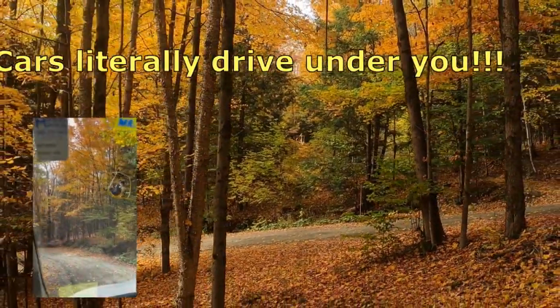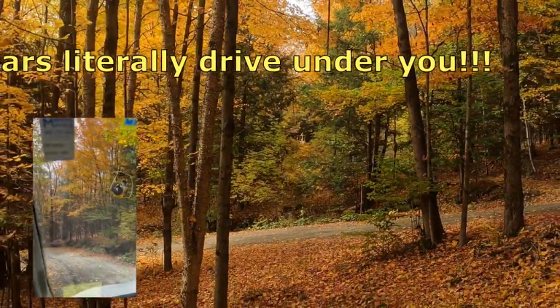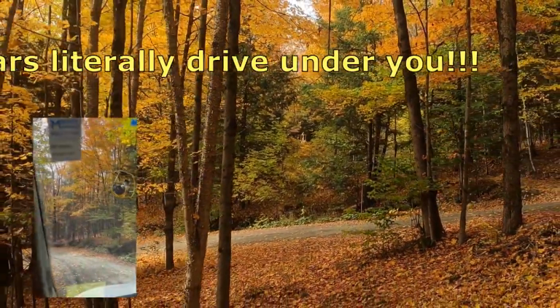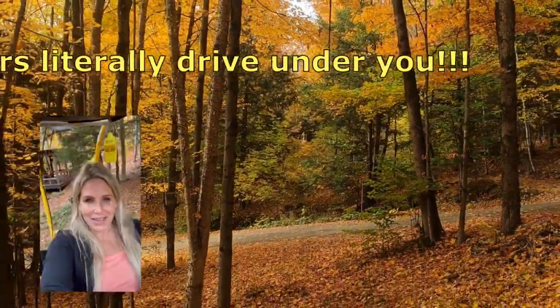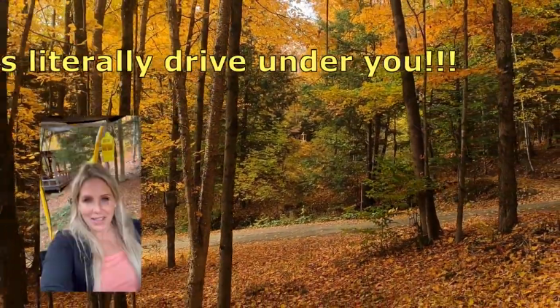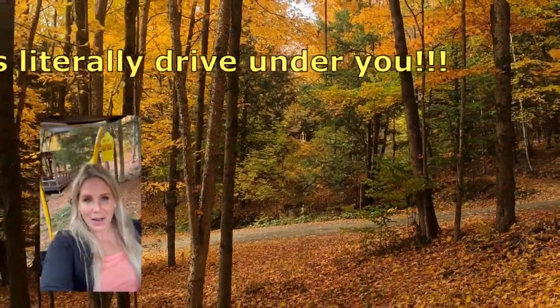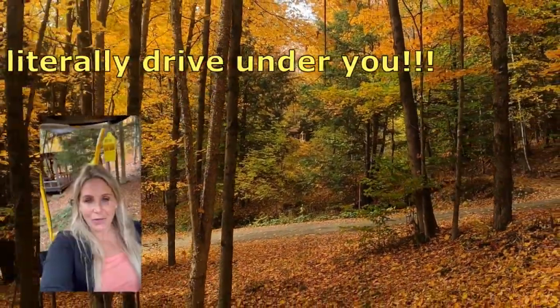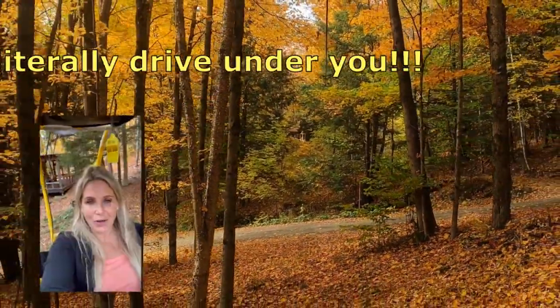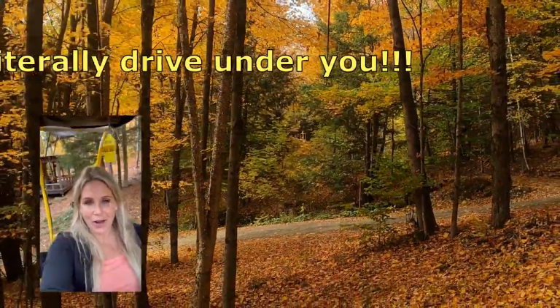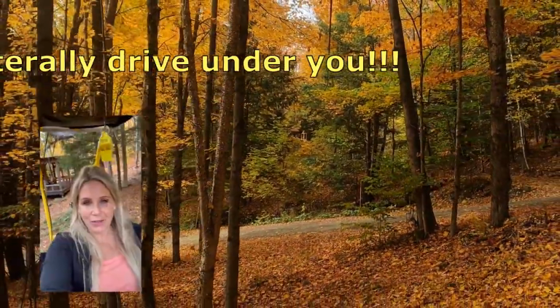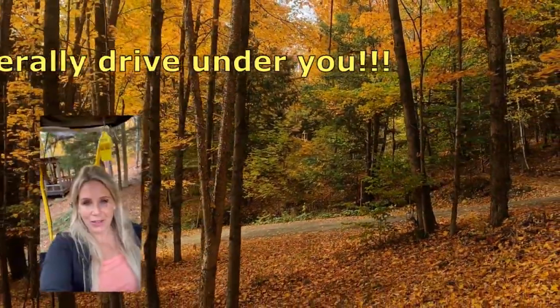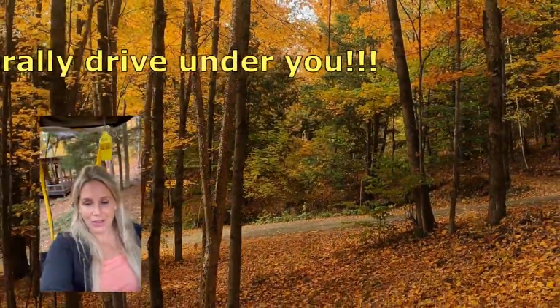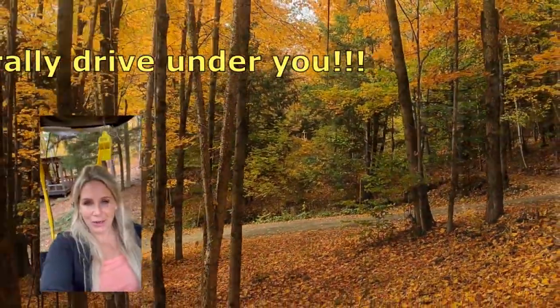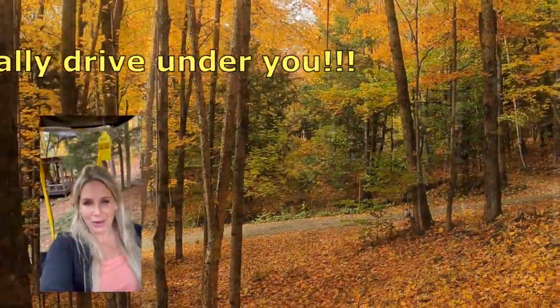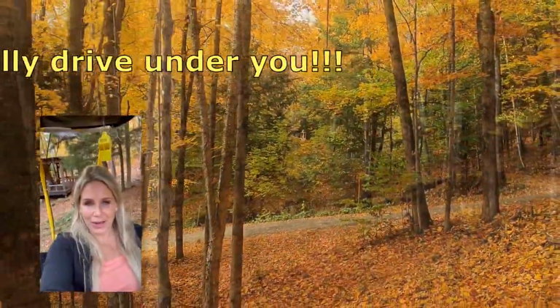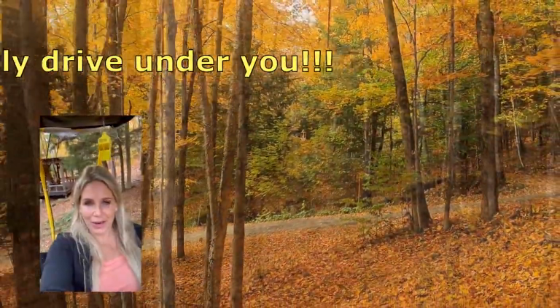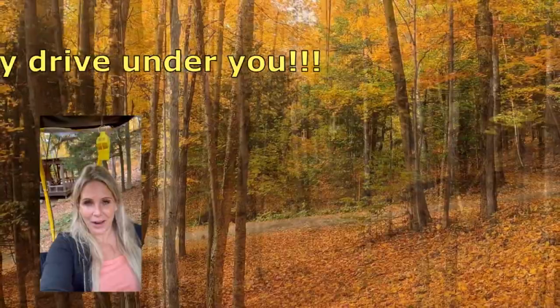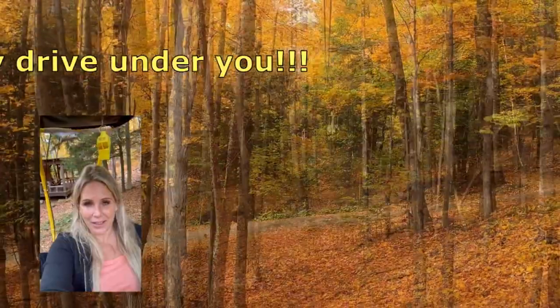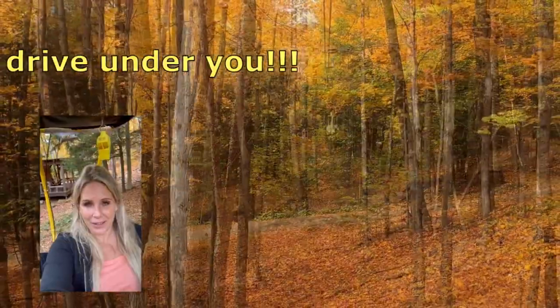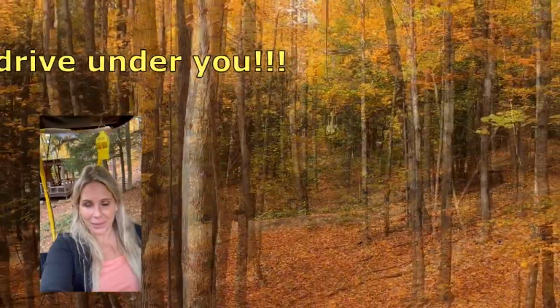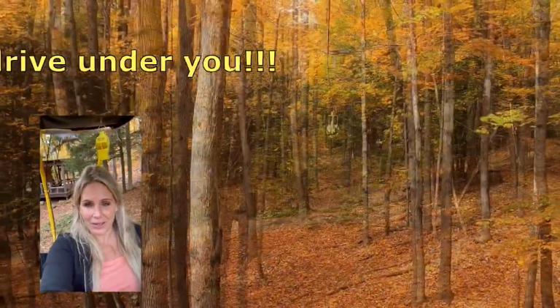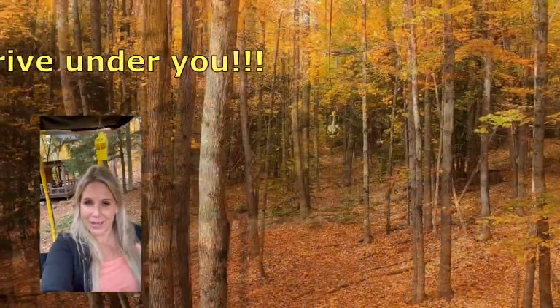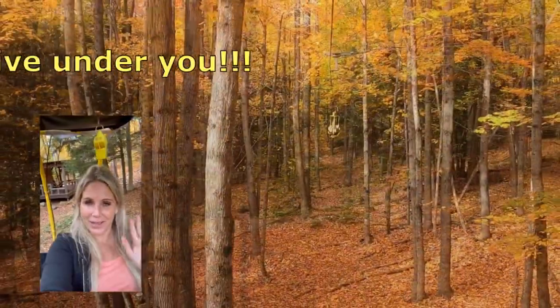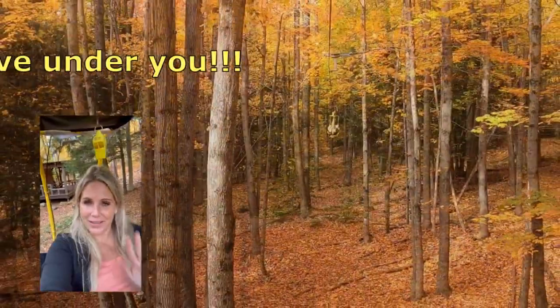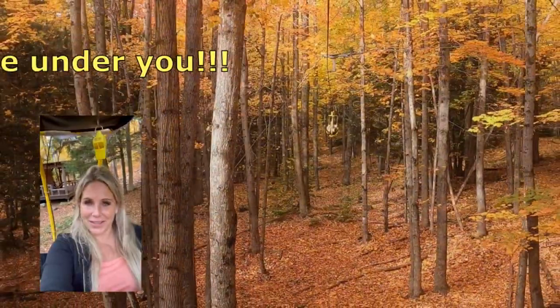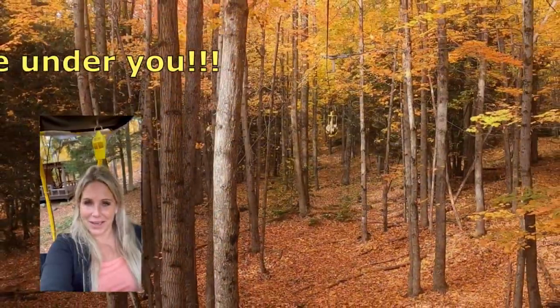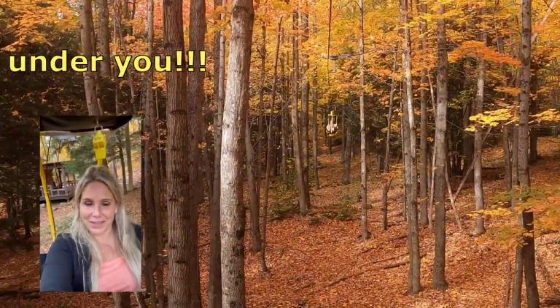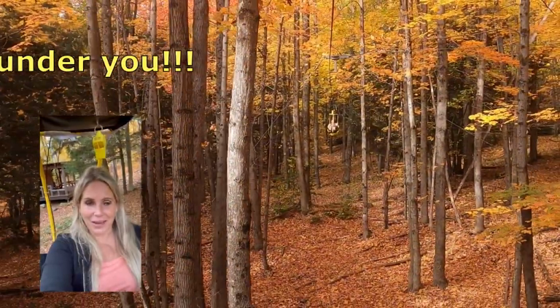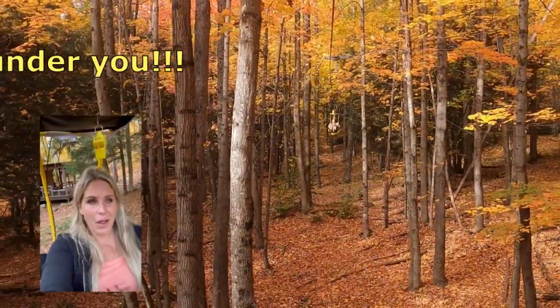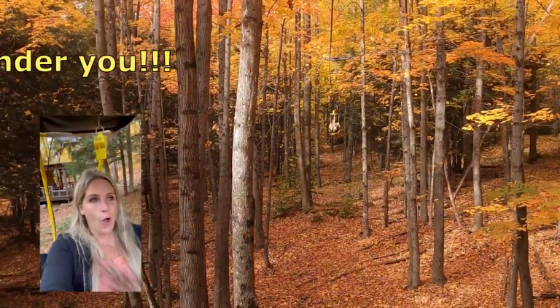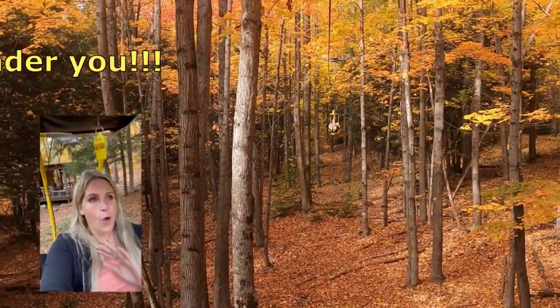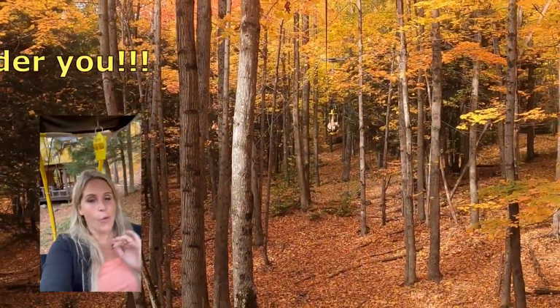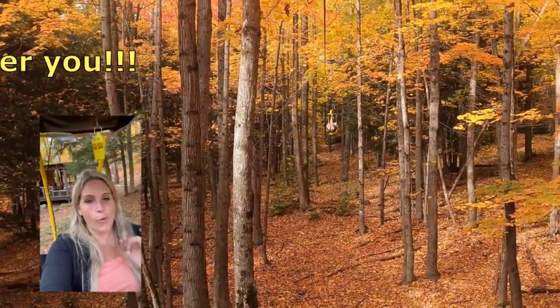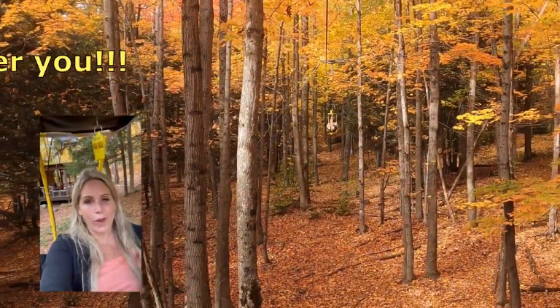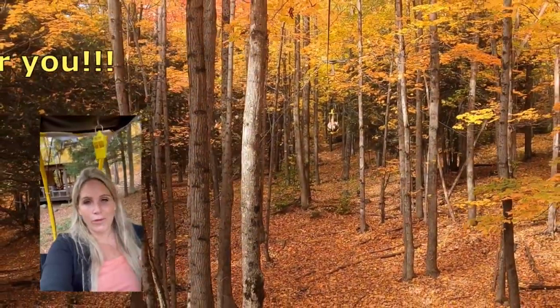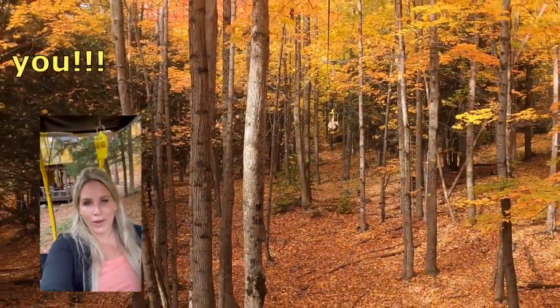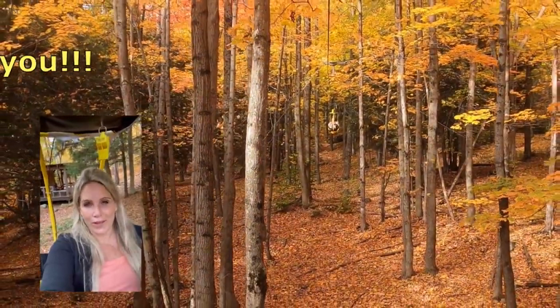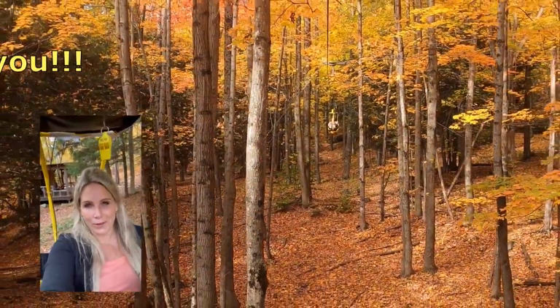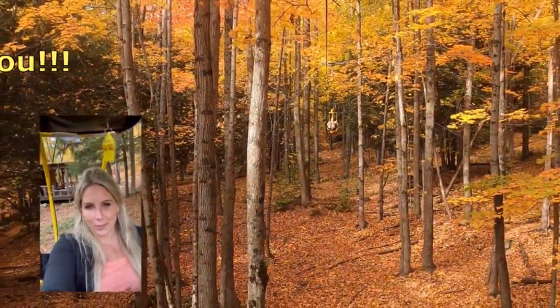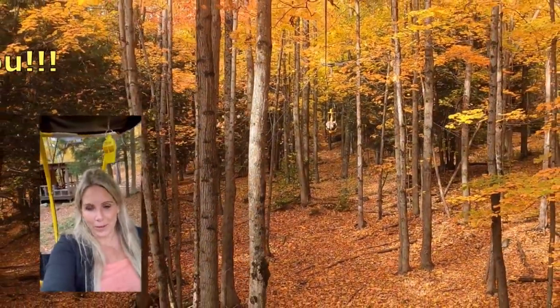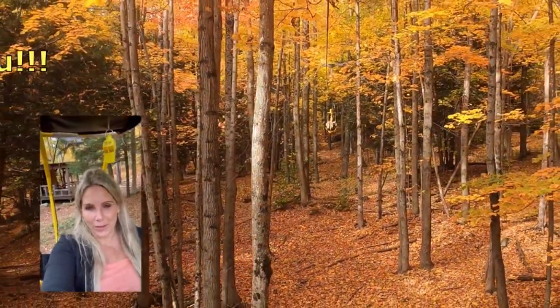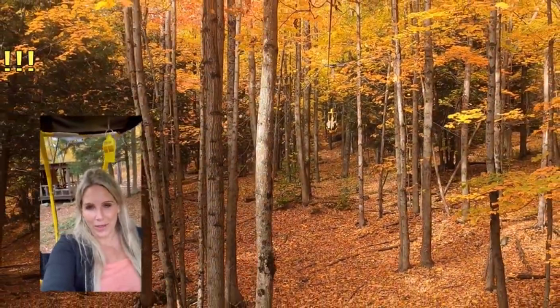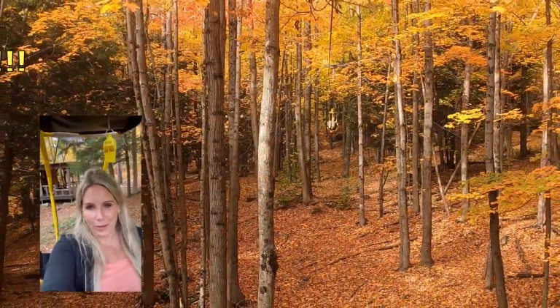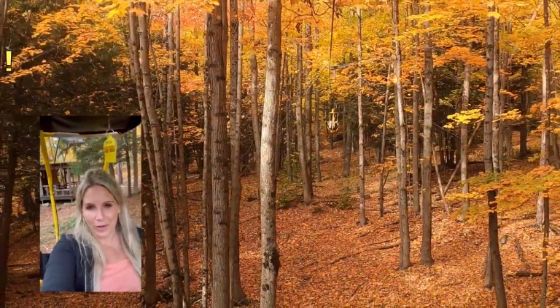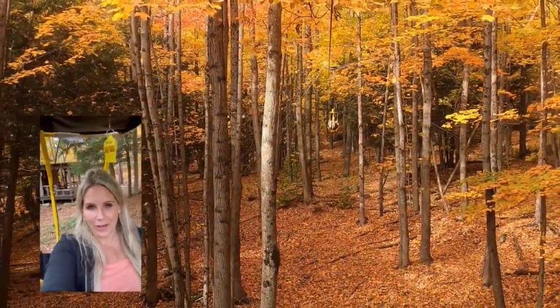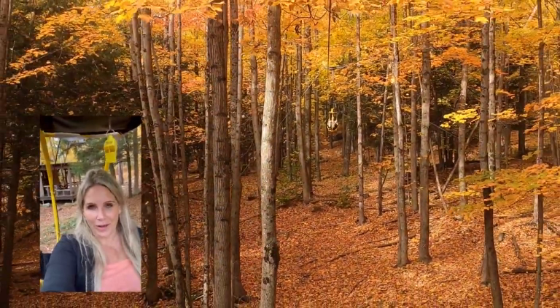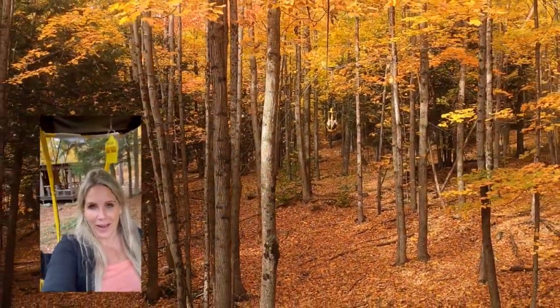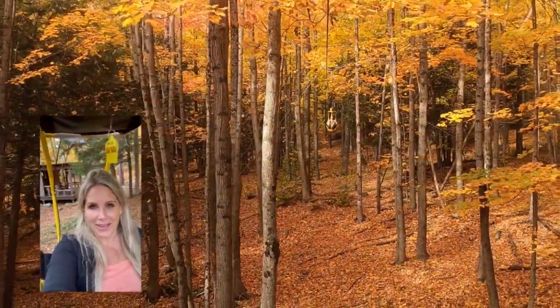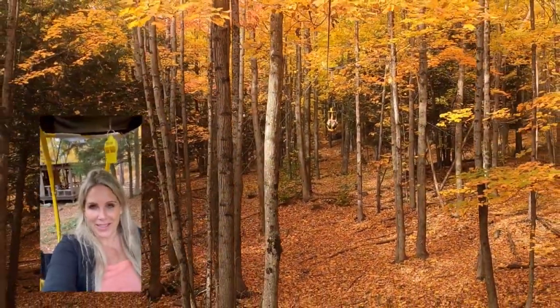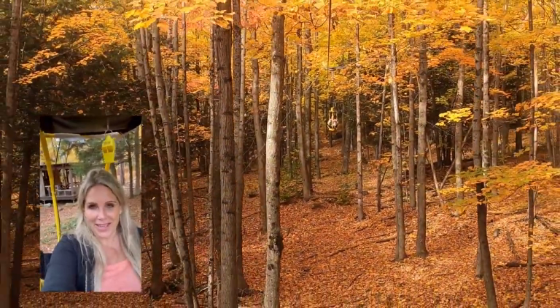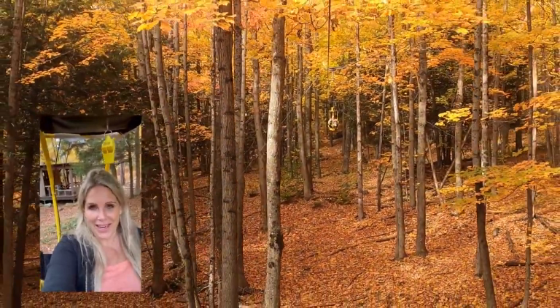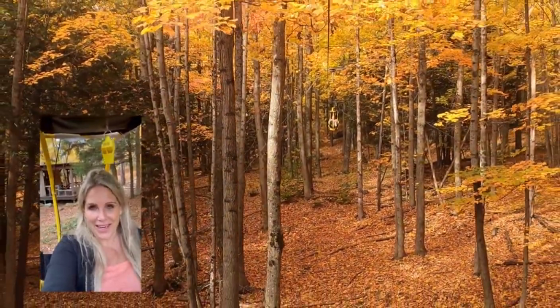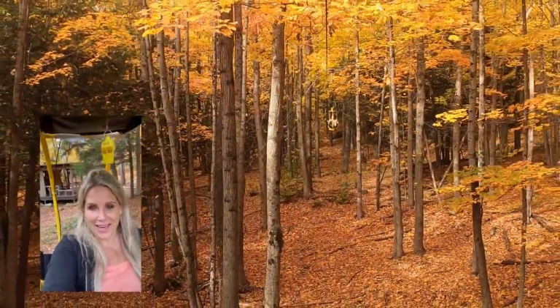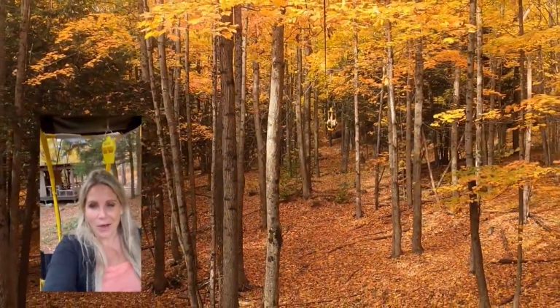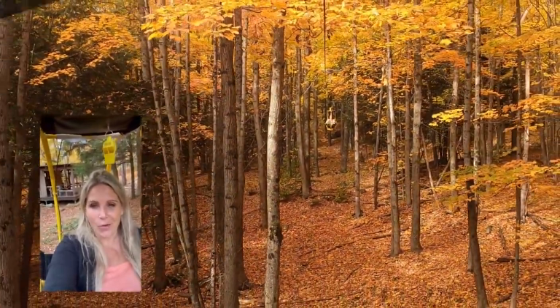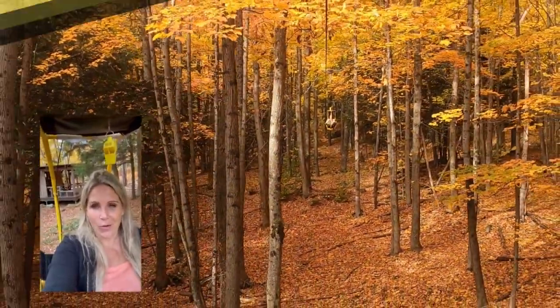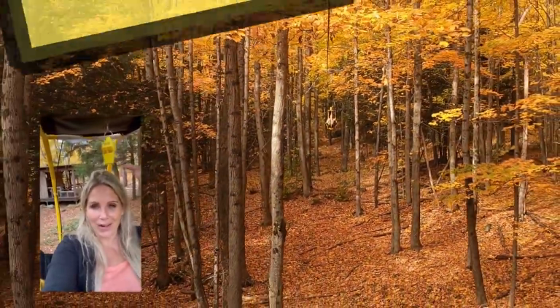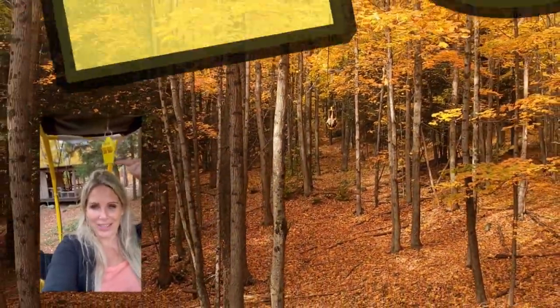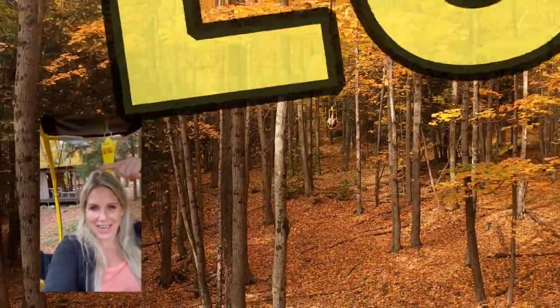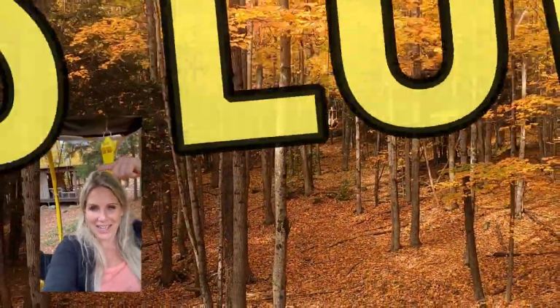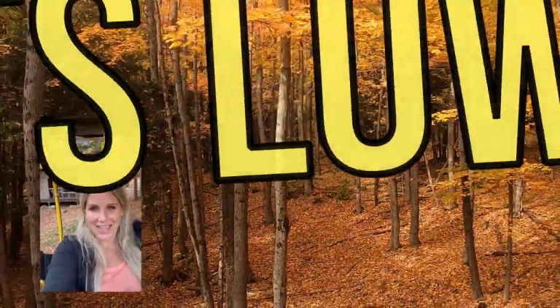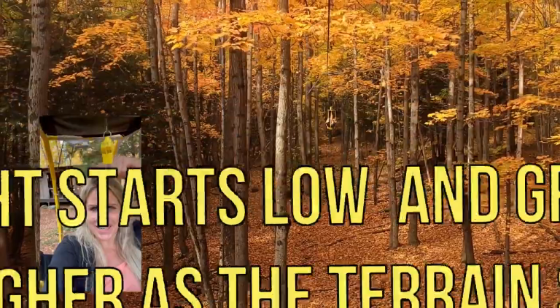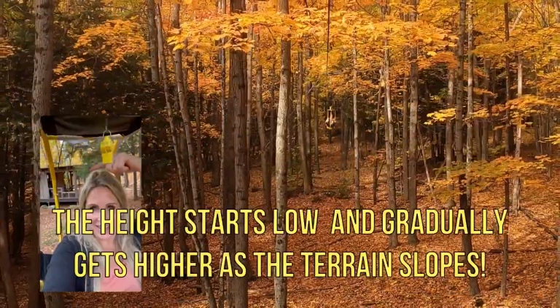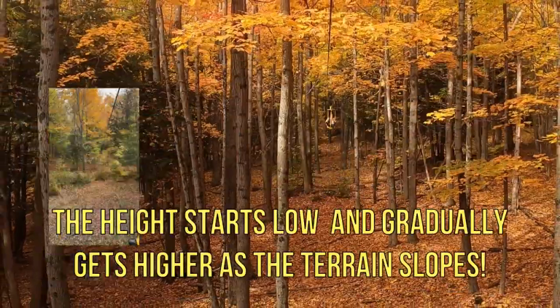Five years ago at a hockey tournament in Sutton, we found out about the Vélo Vélan, and today we are checking it out.